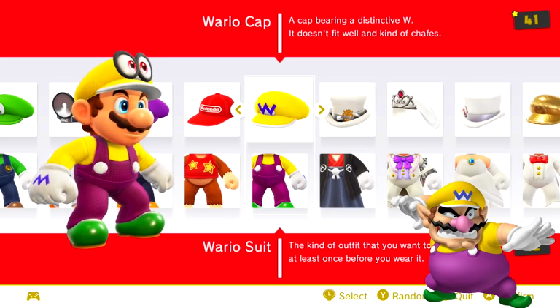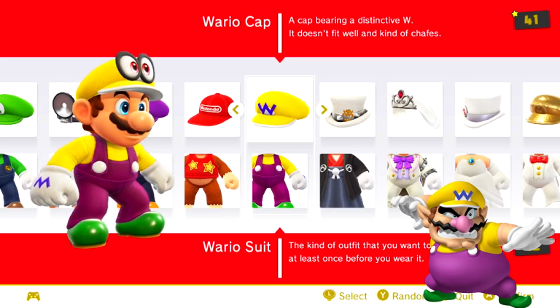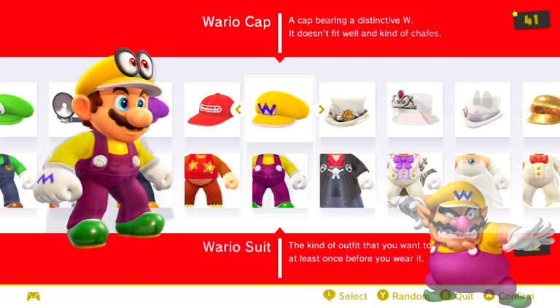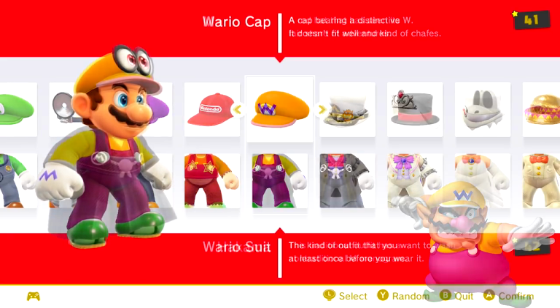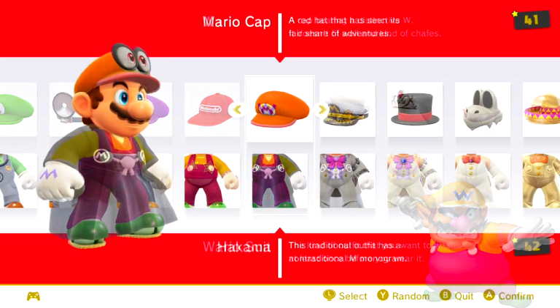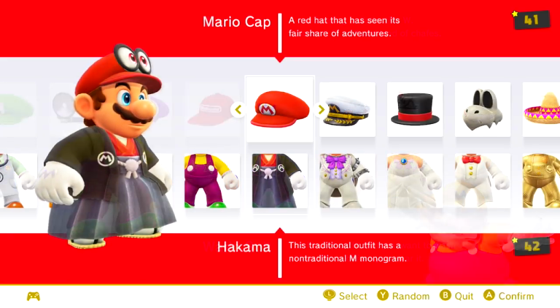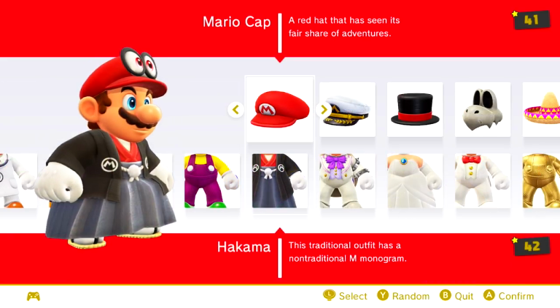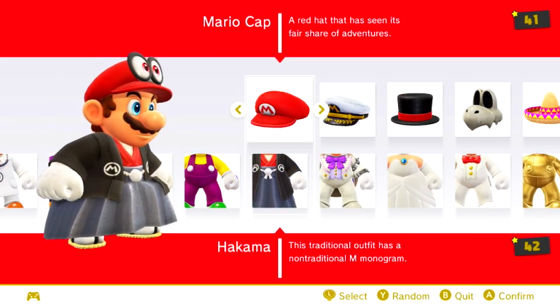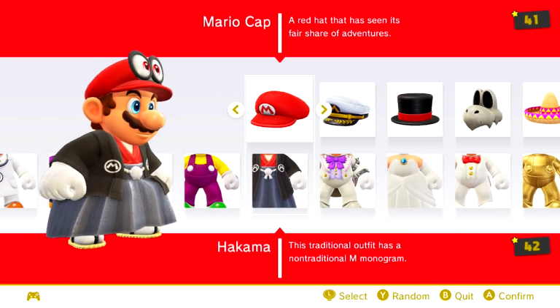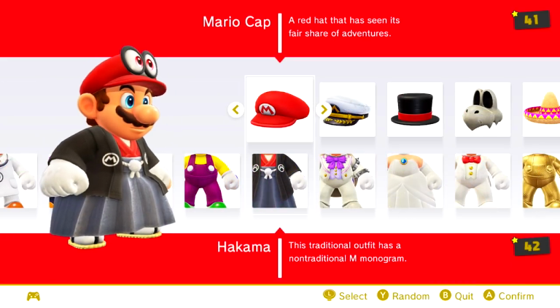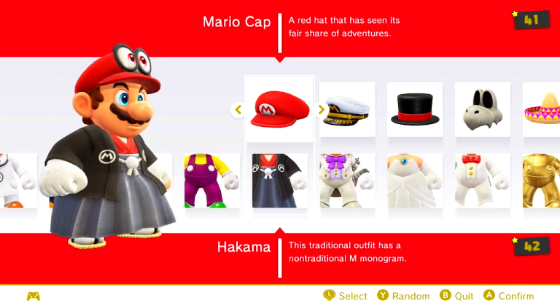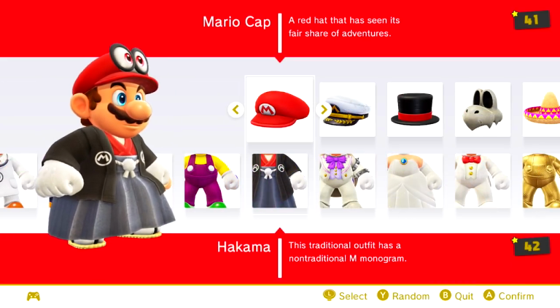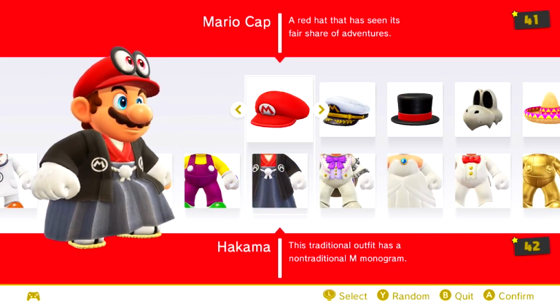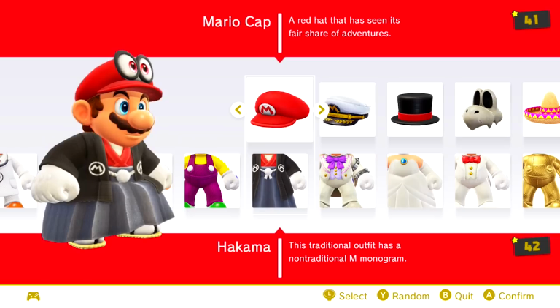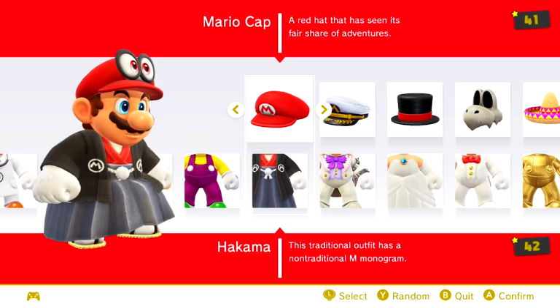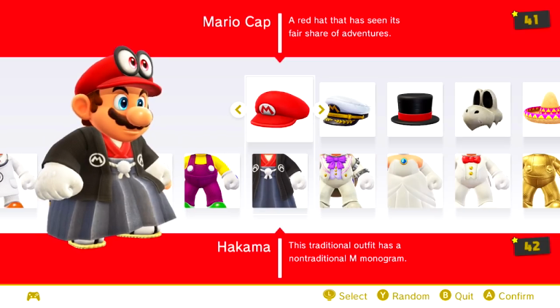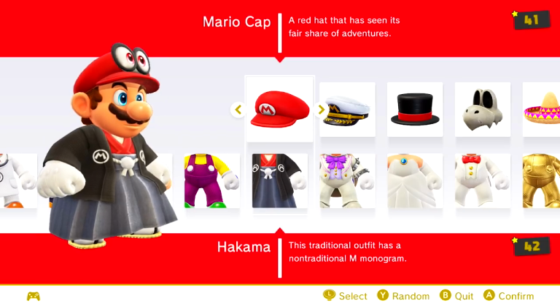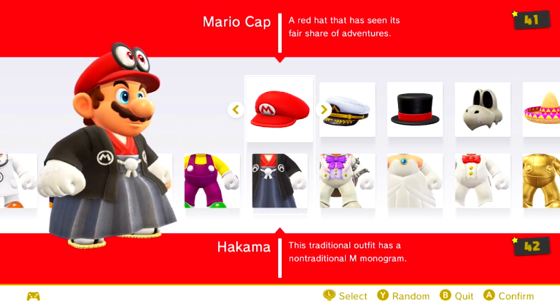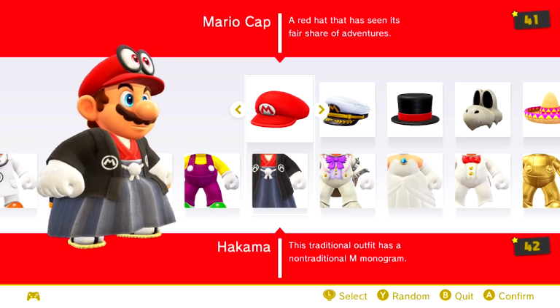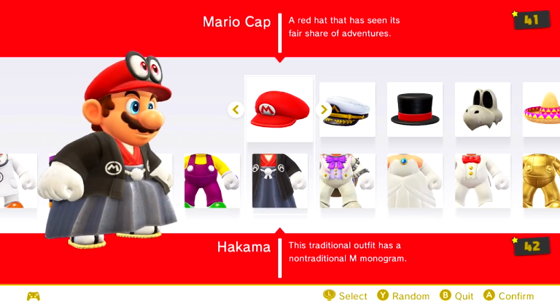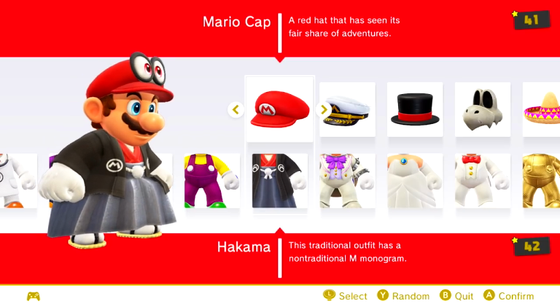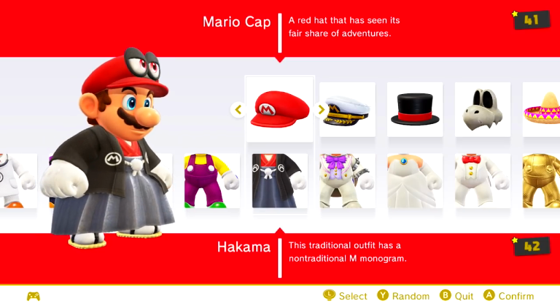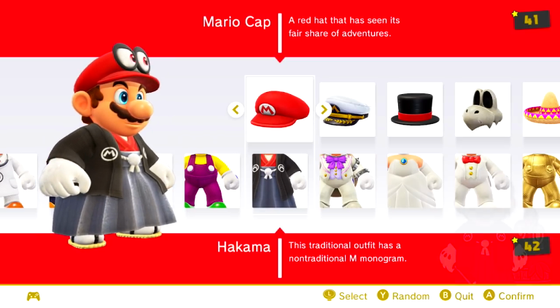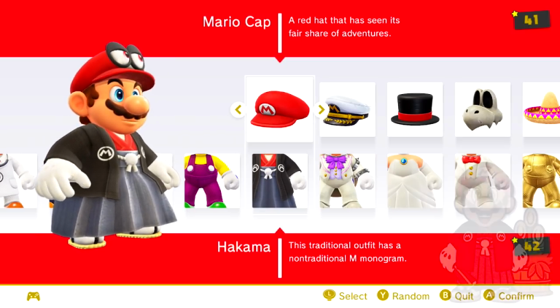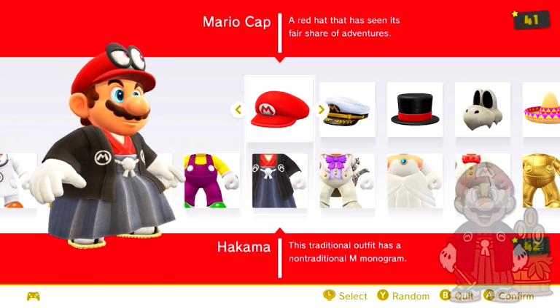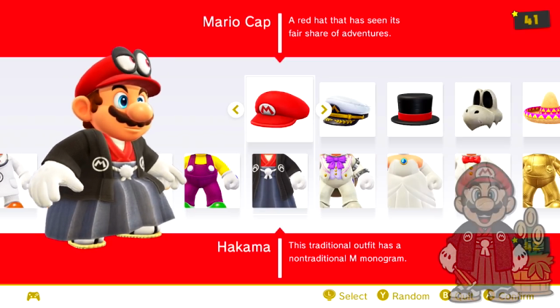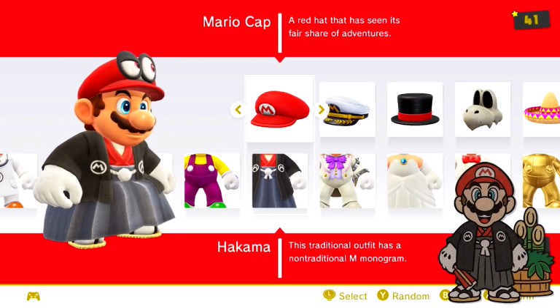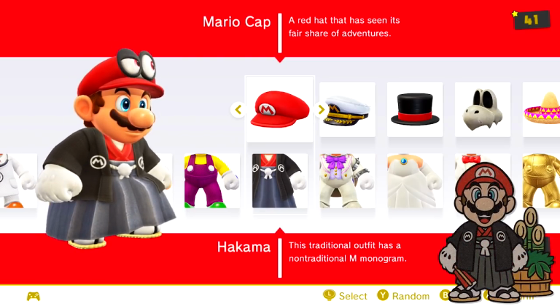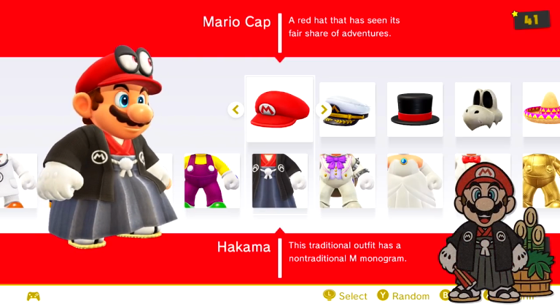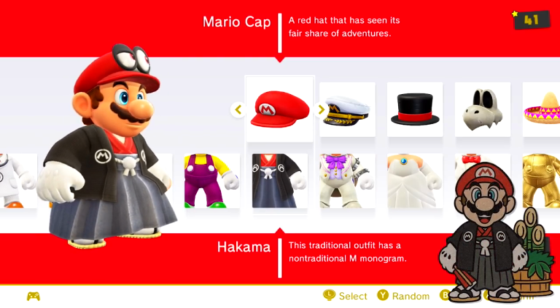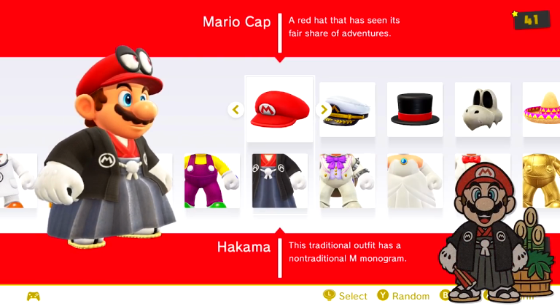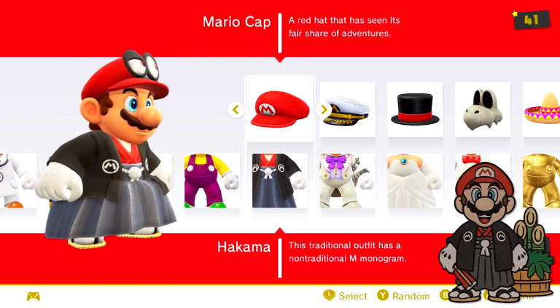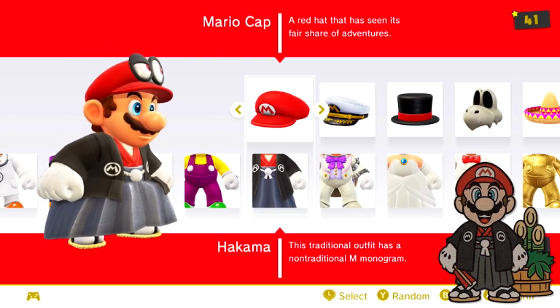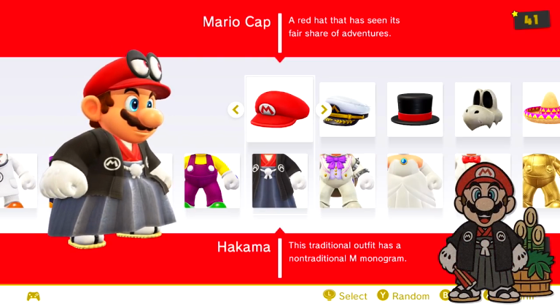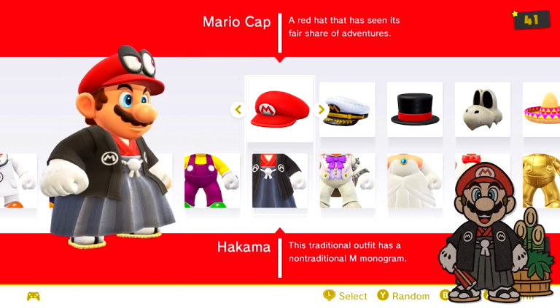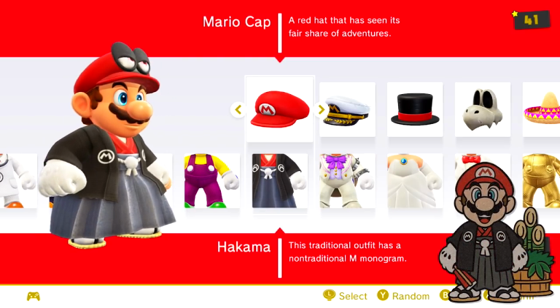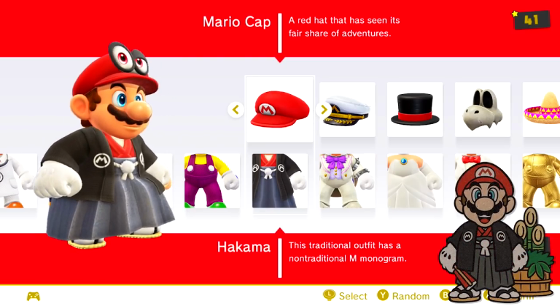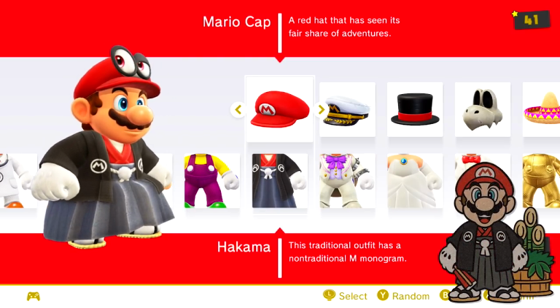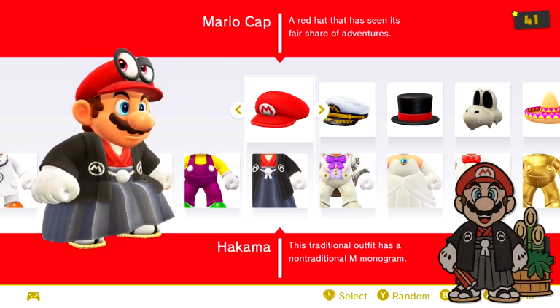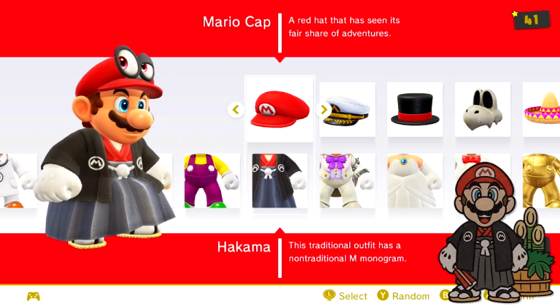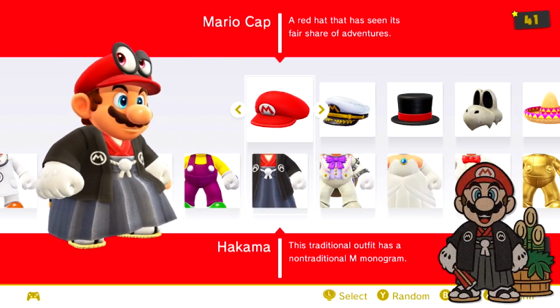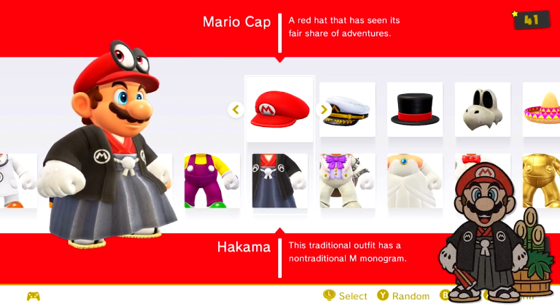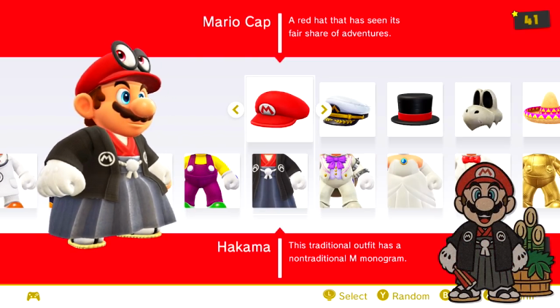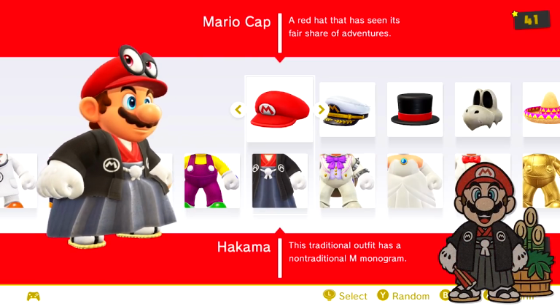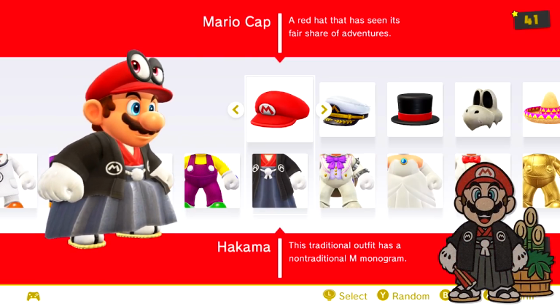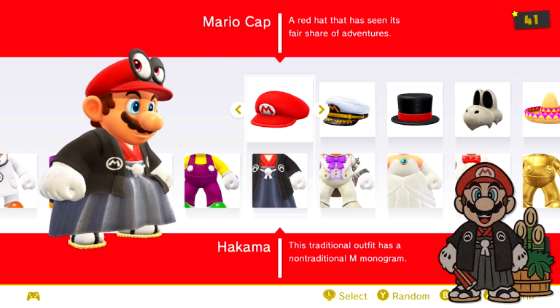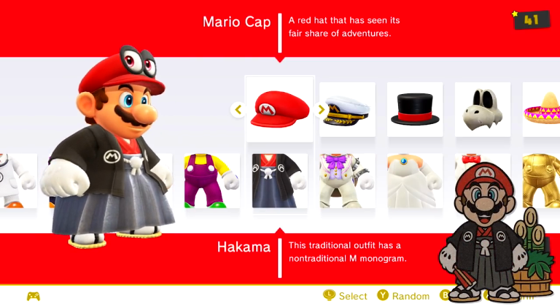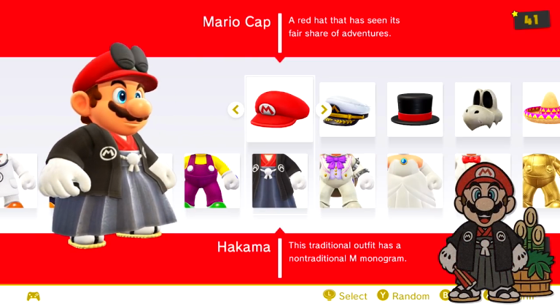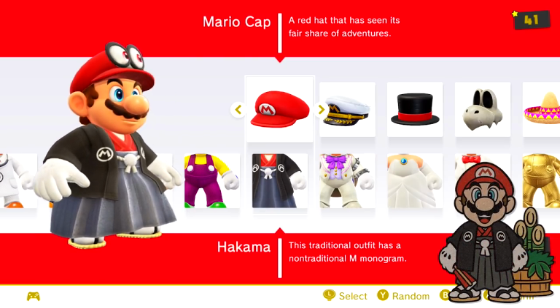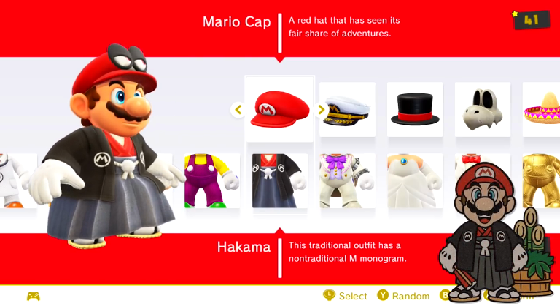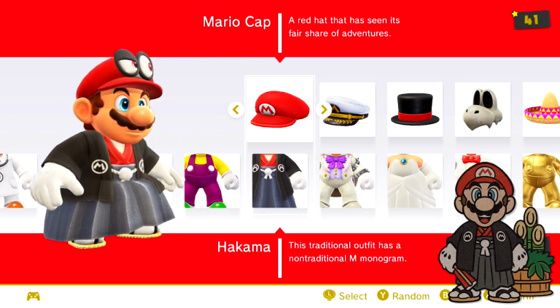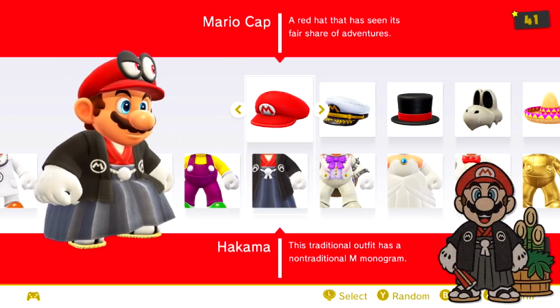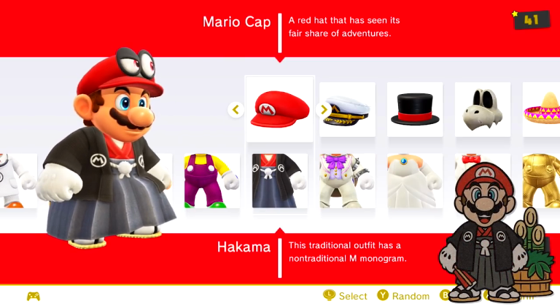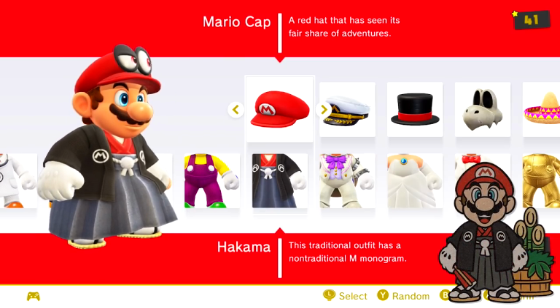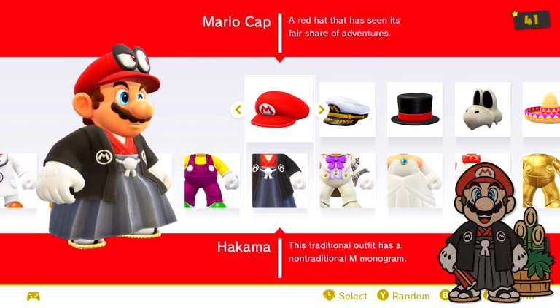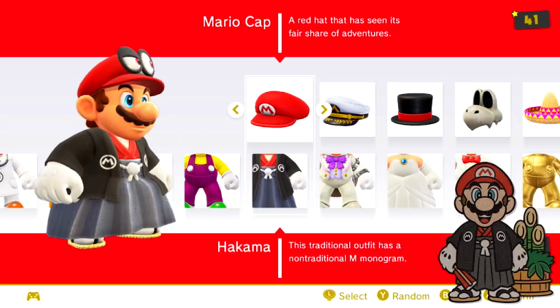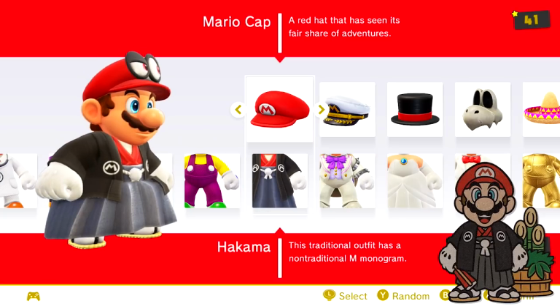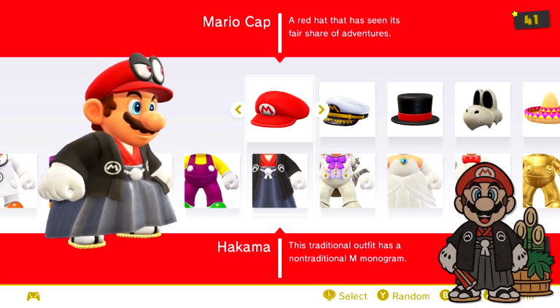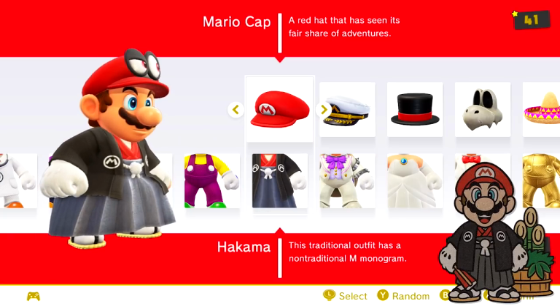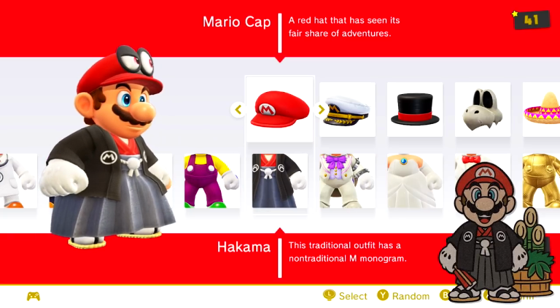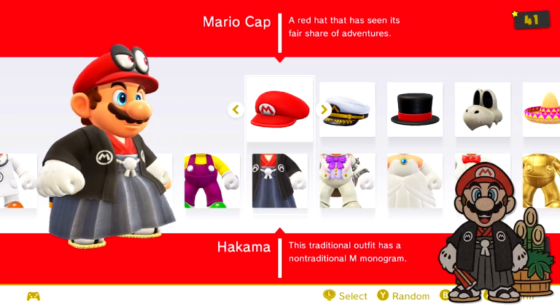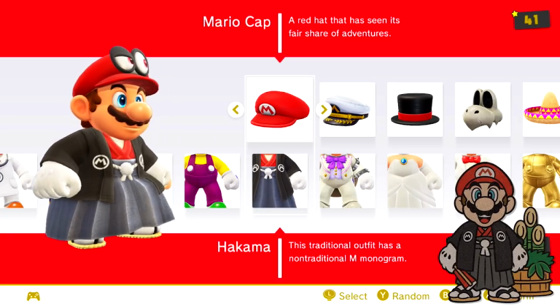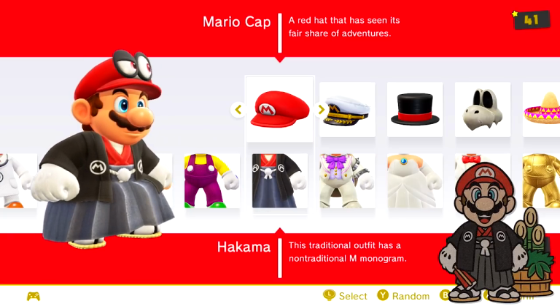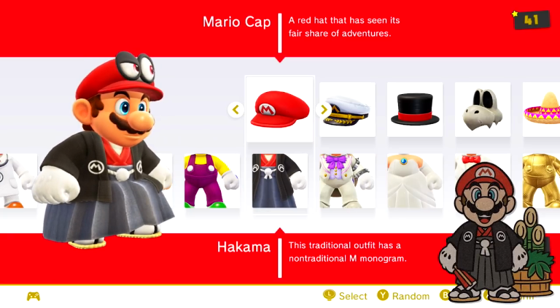The Hakama is an outfit that was also featured in the 2016 Club Nintendo Calendar, on both the cover and the month of January.